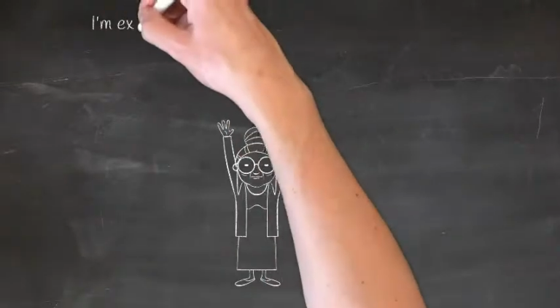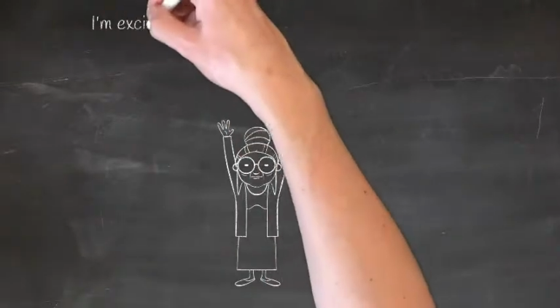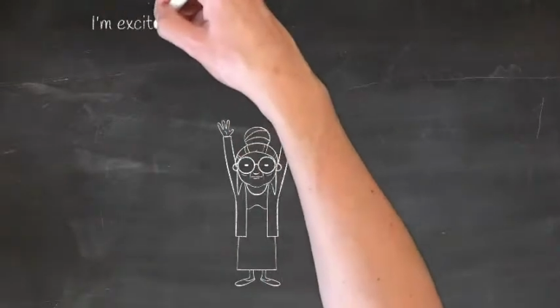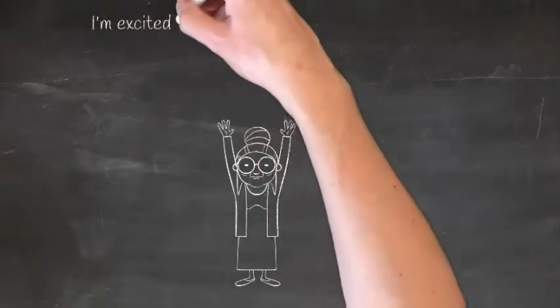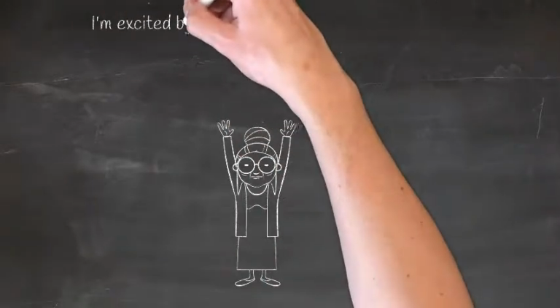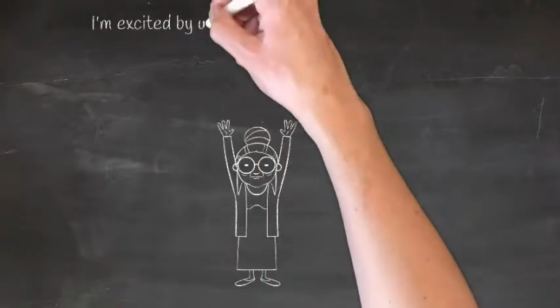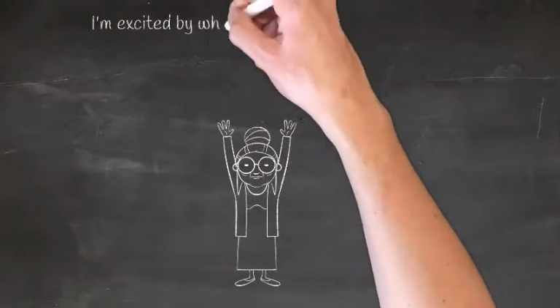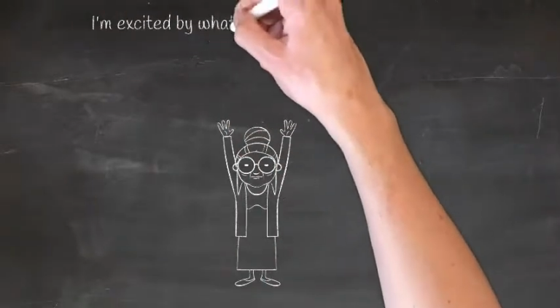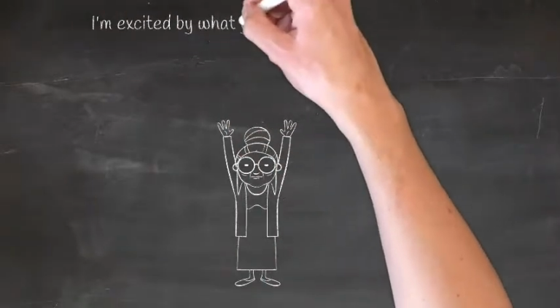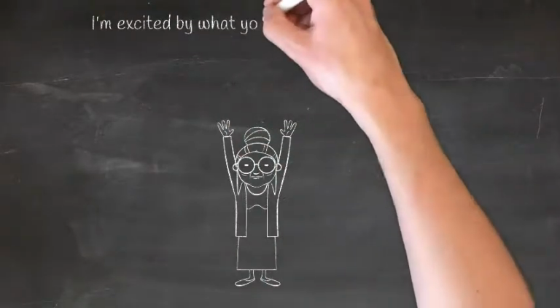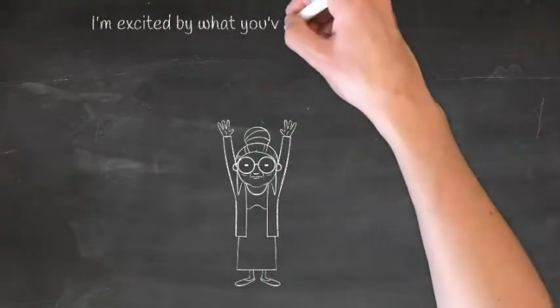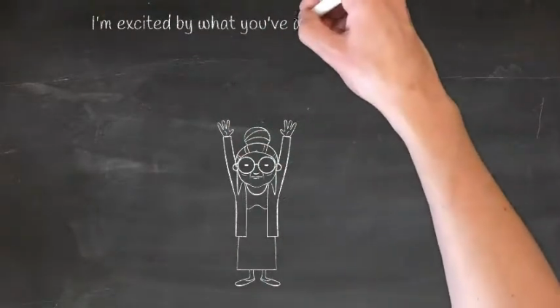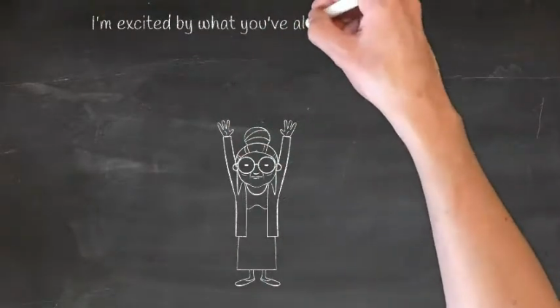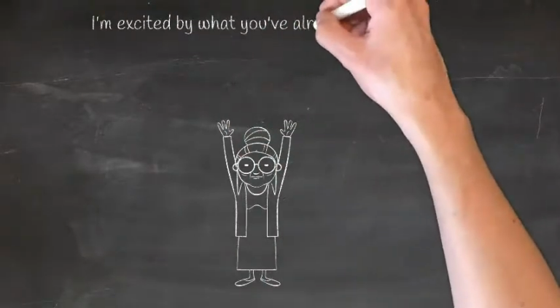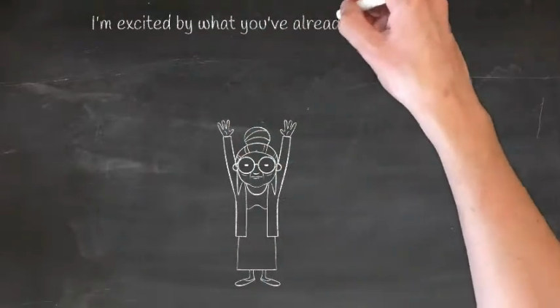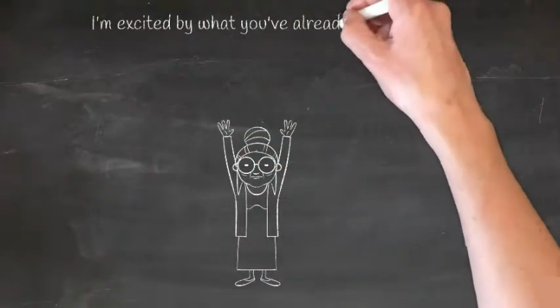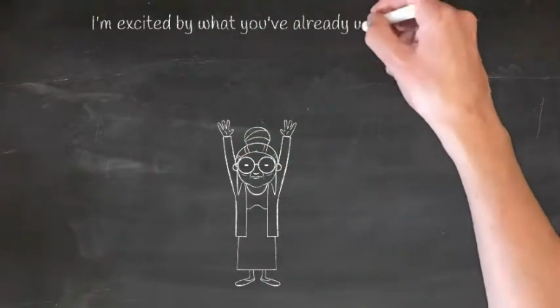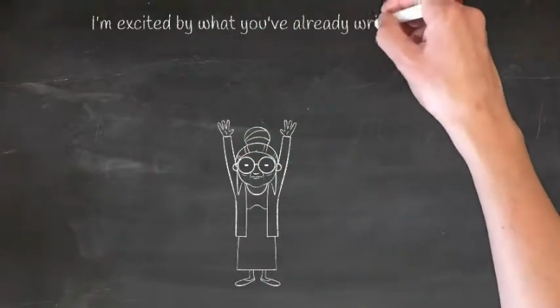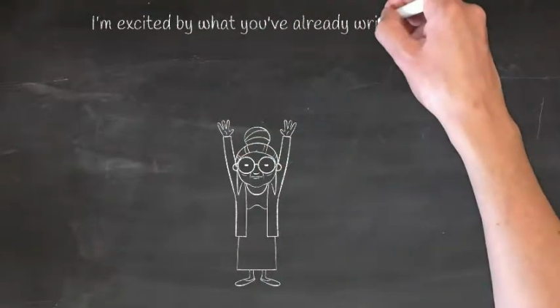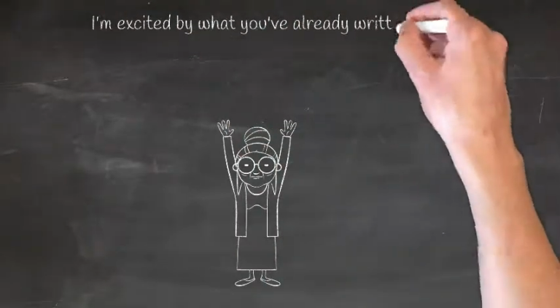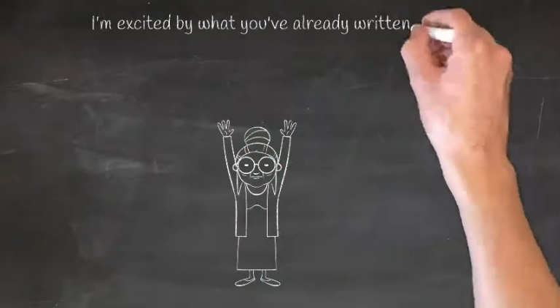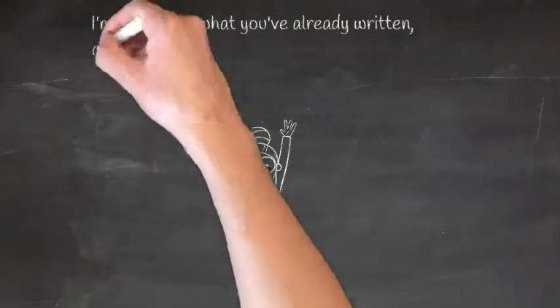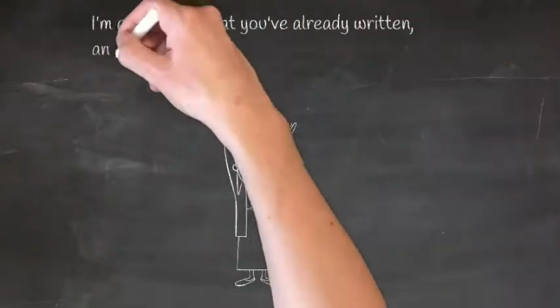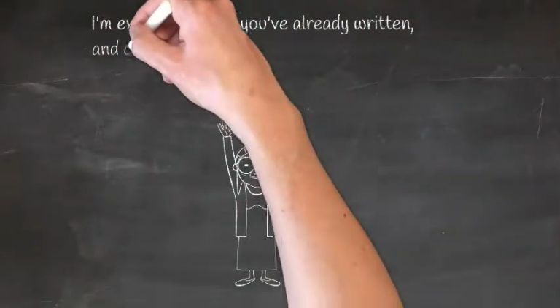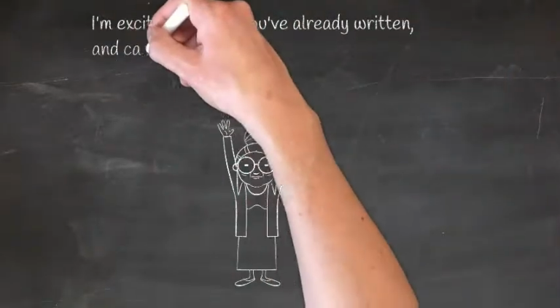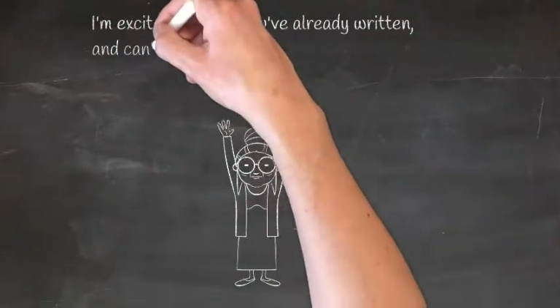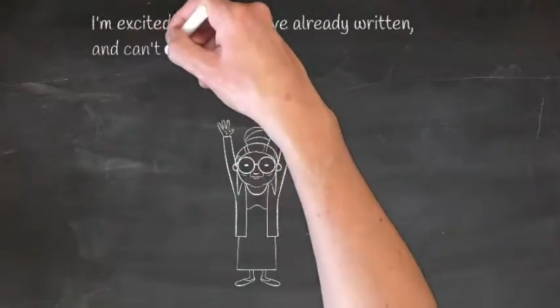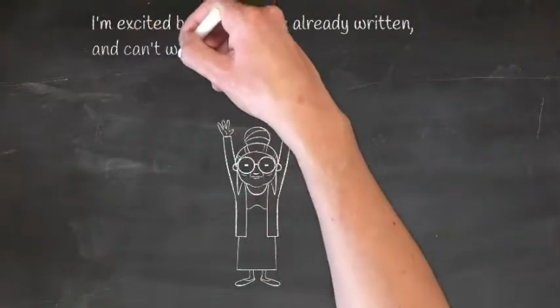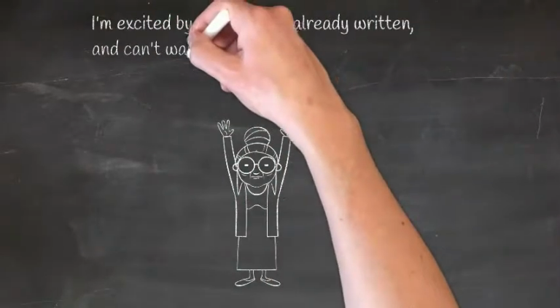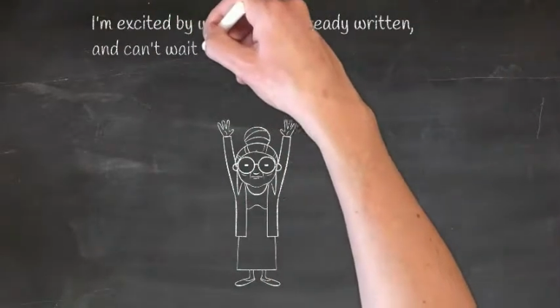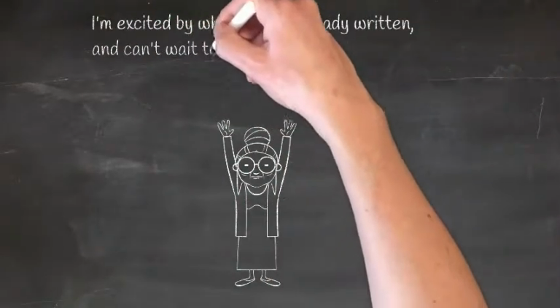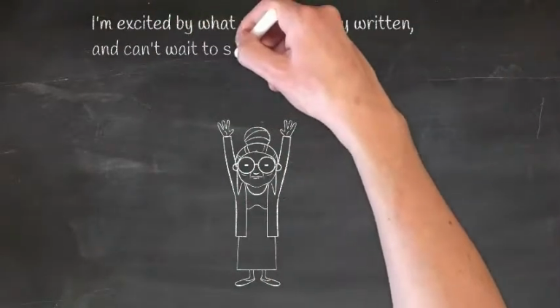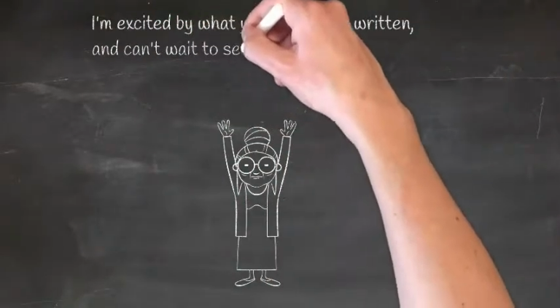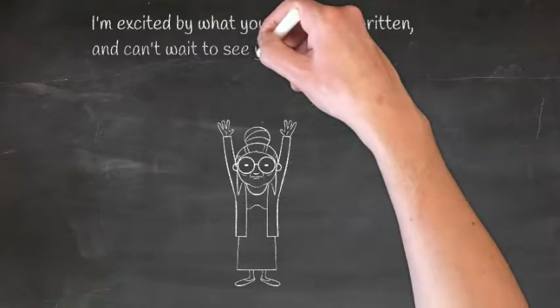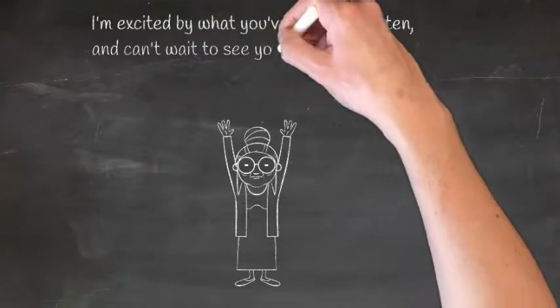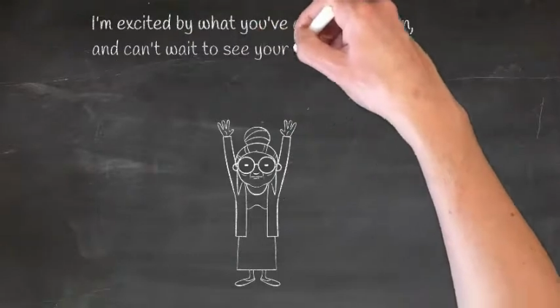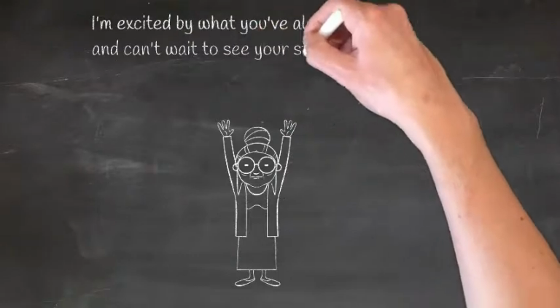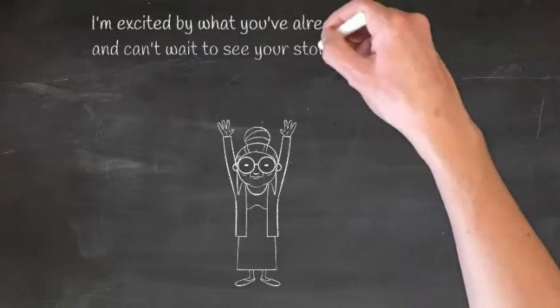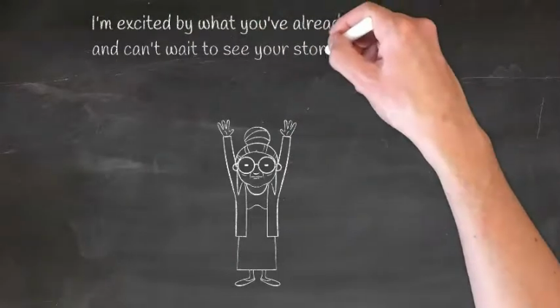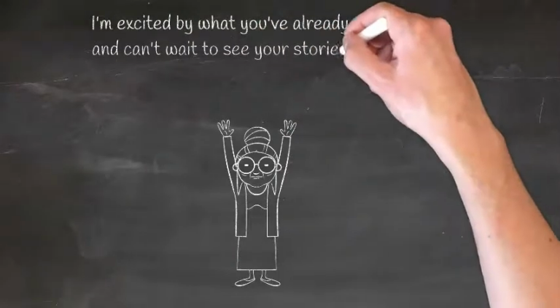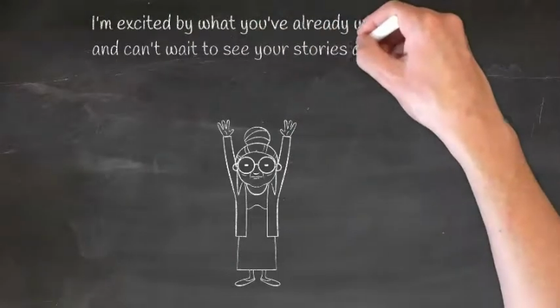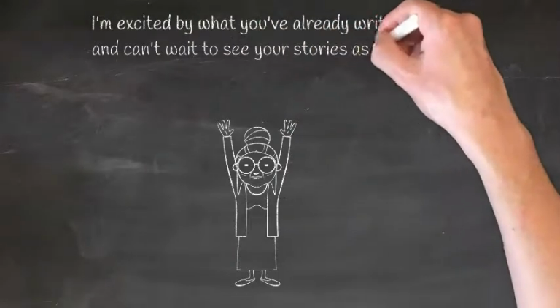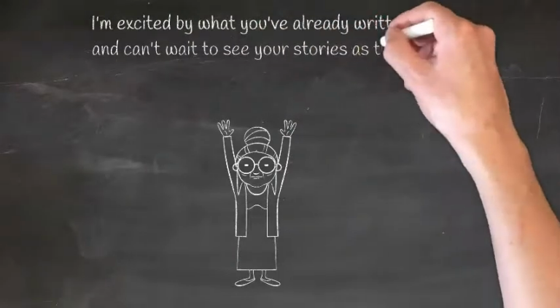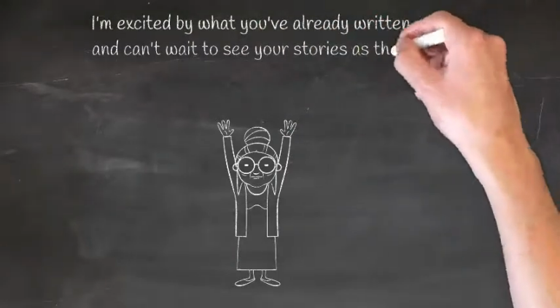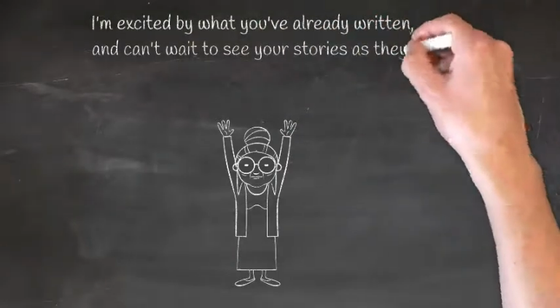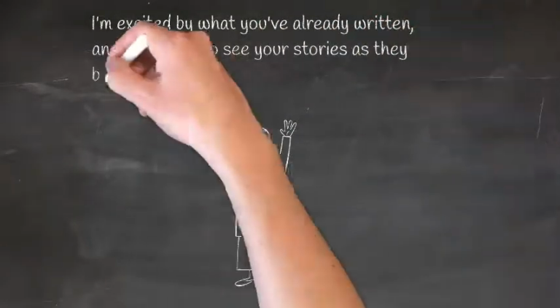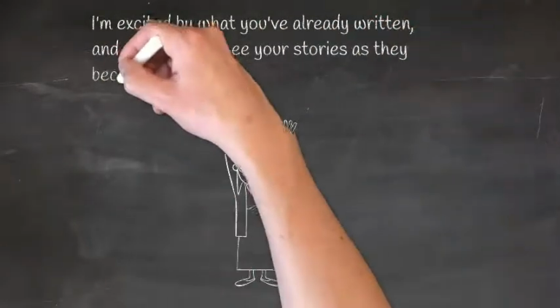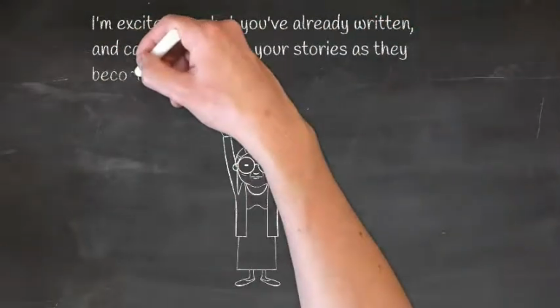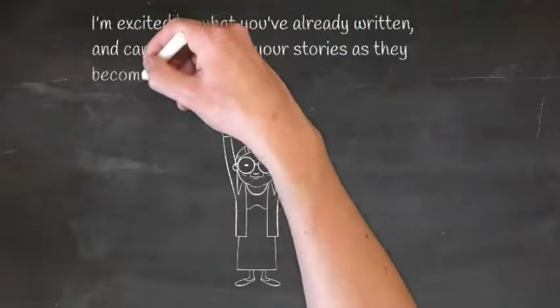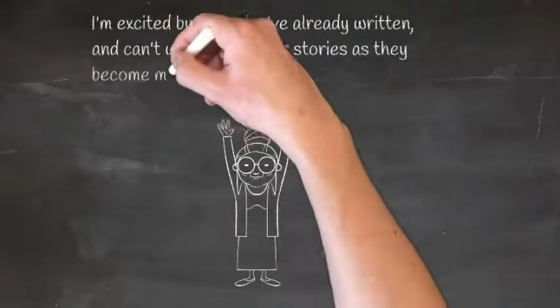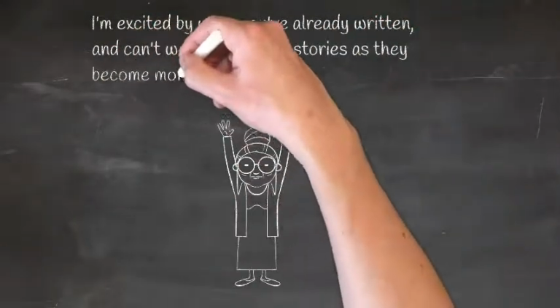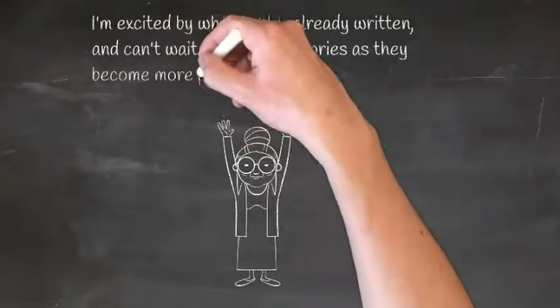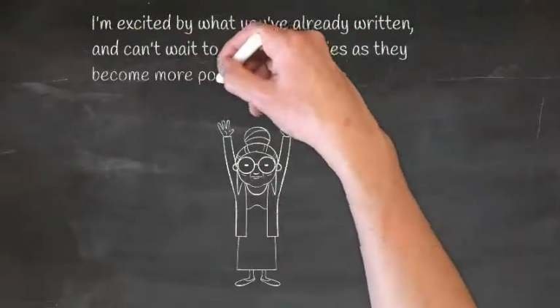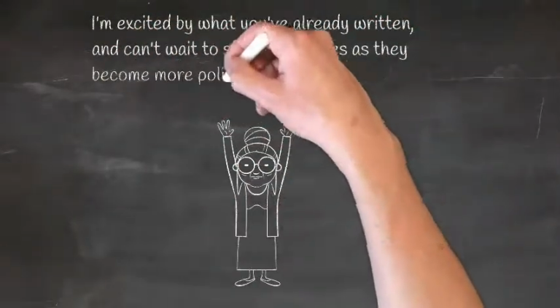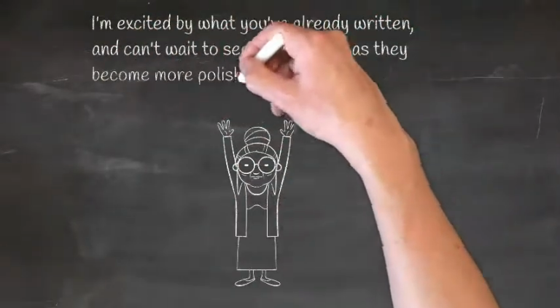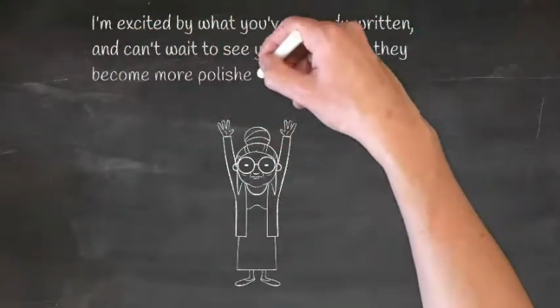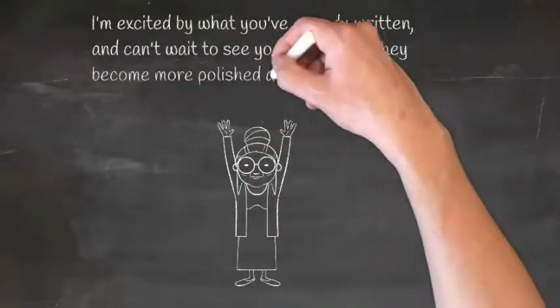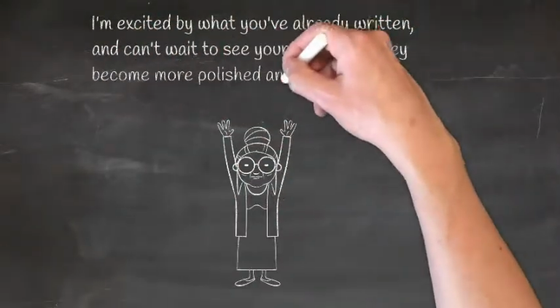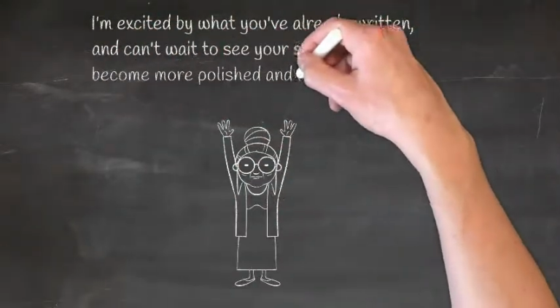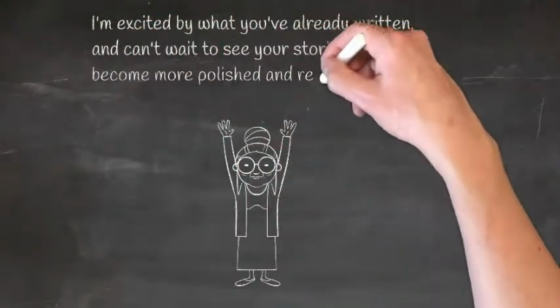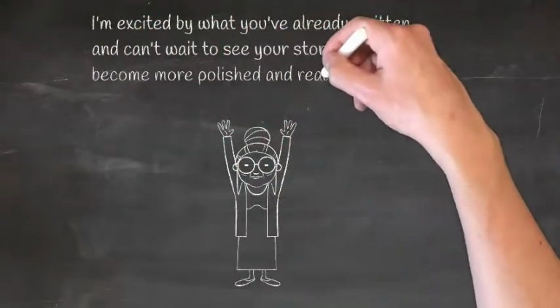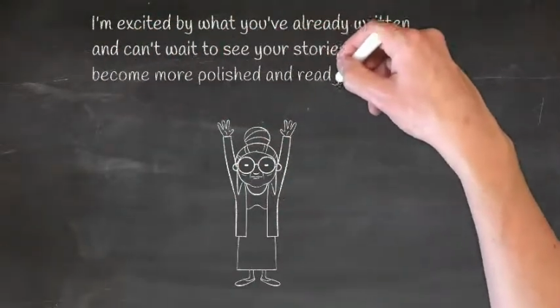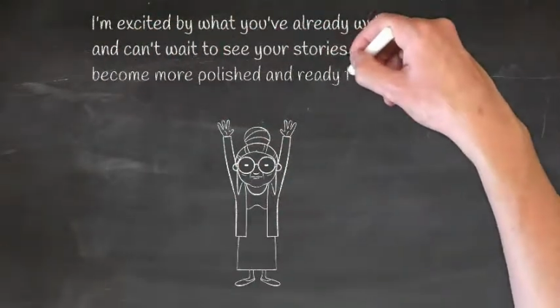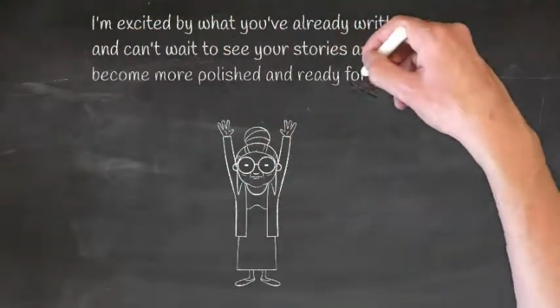I'm excited by what you've already written. I can't wait to see your stories as they become more polished and ready for publication.